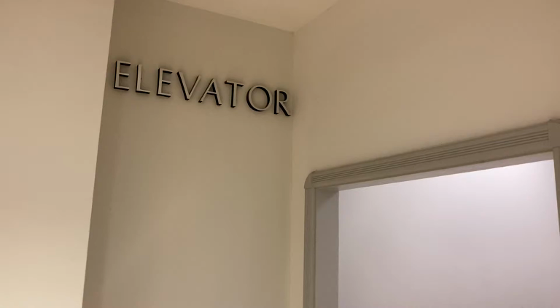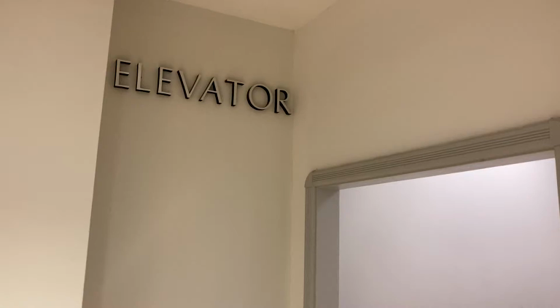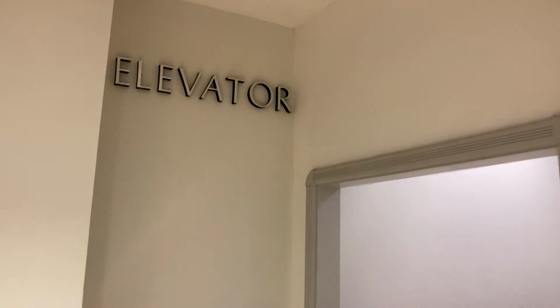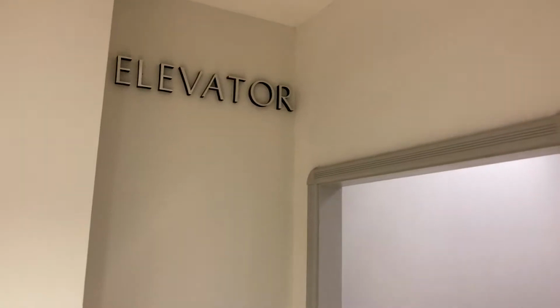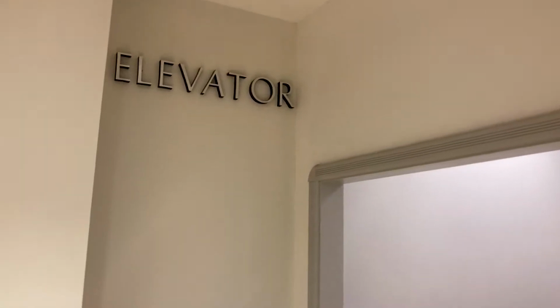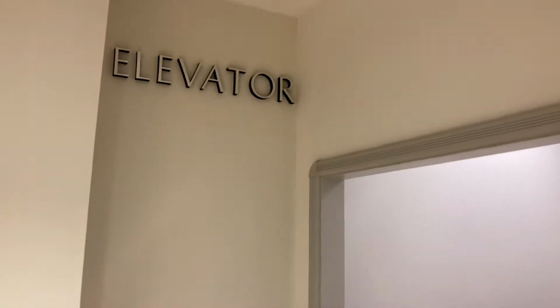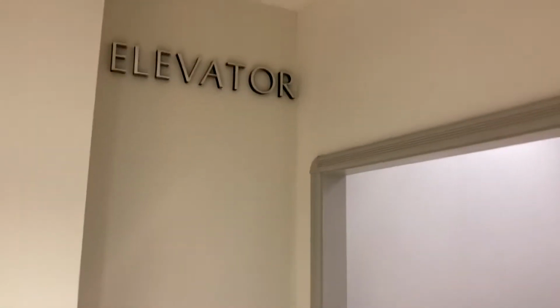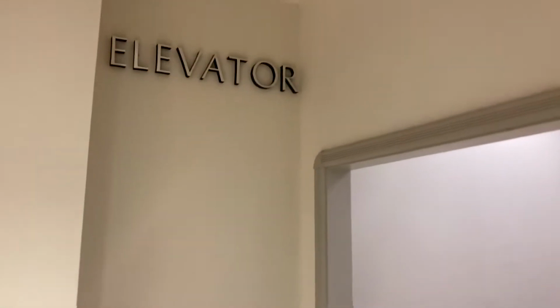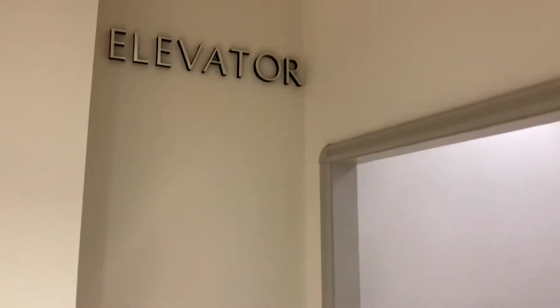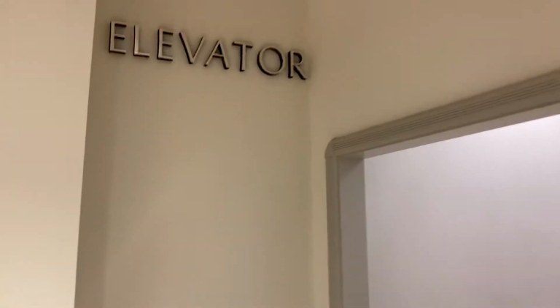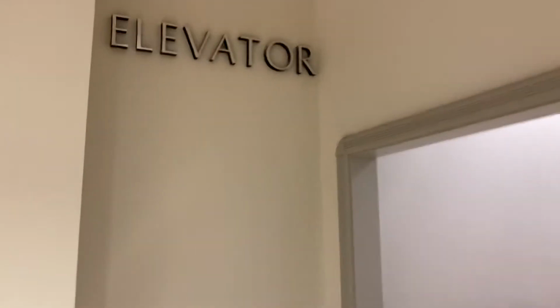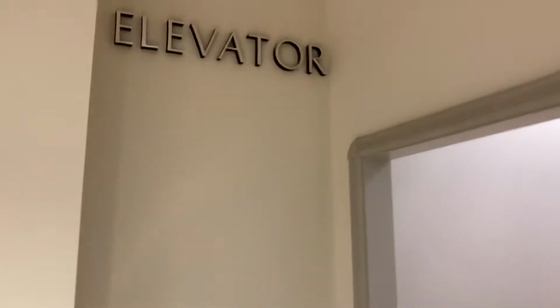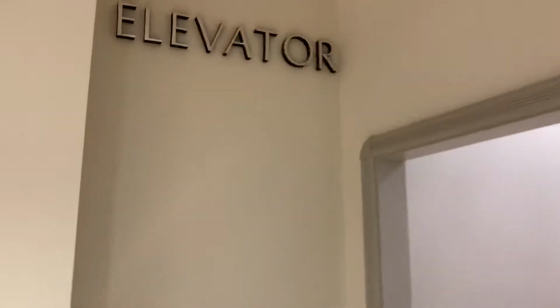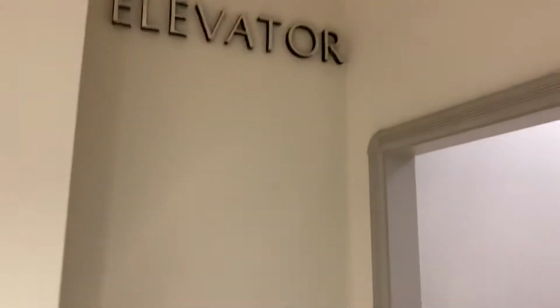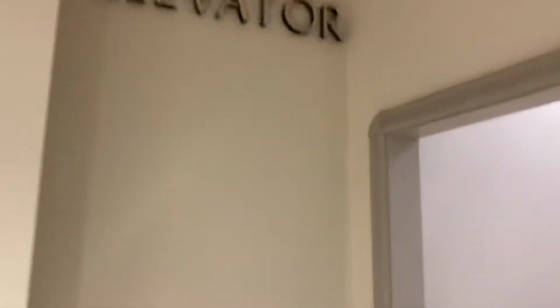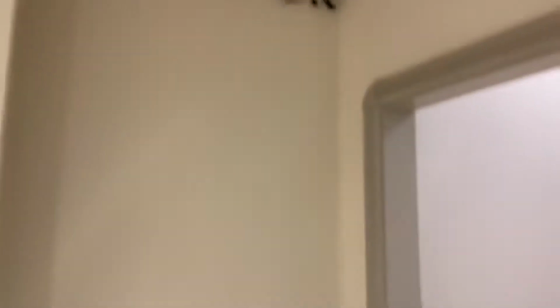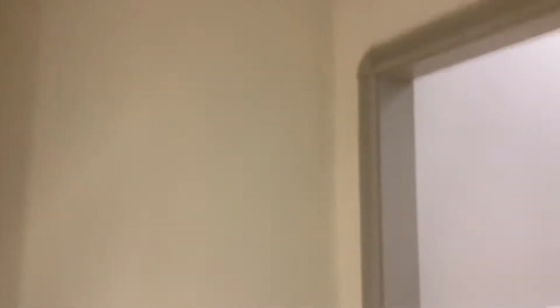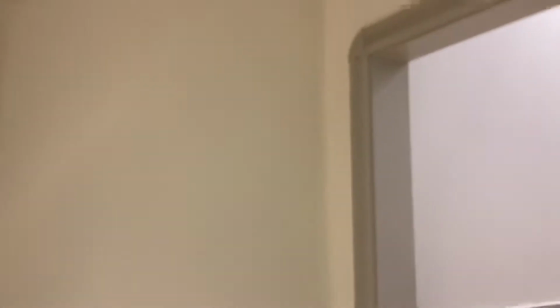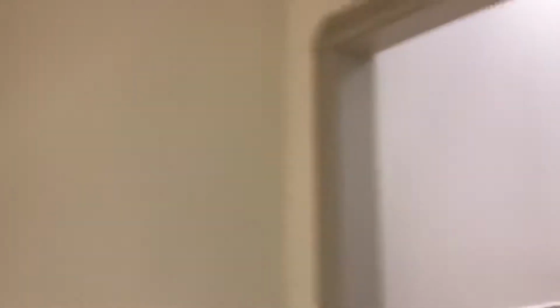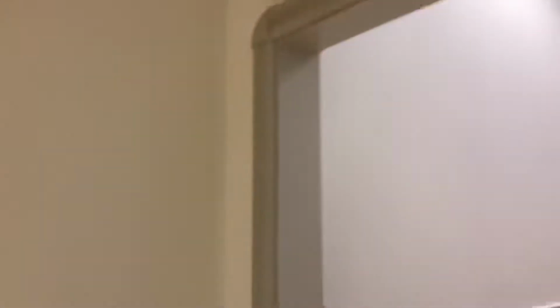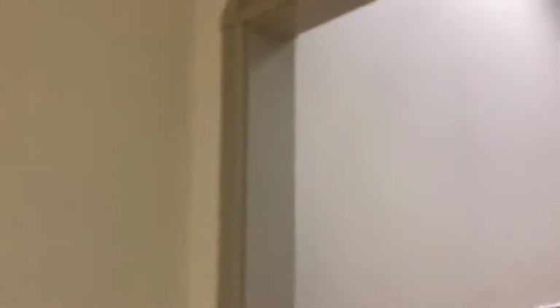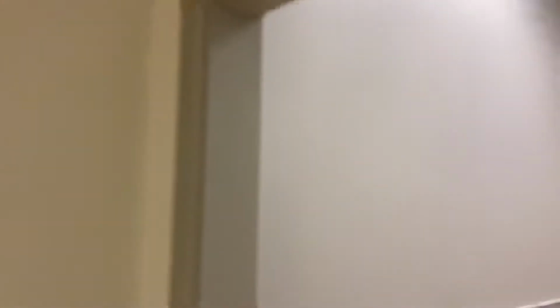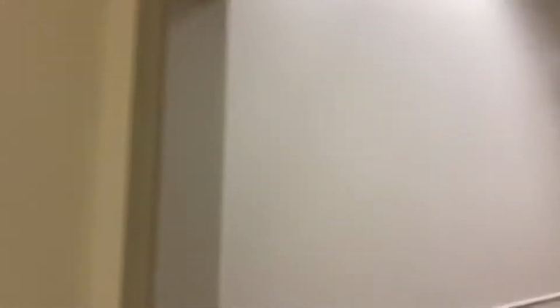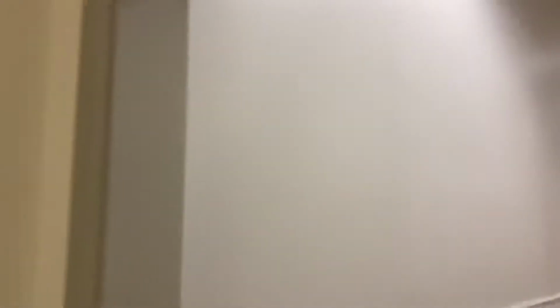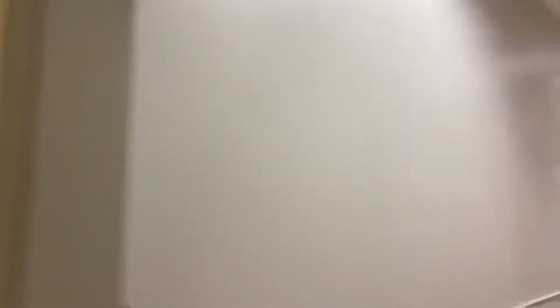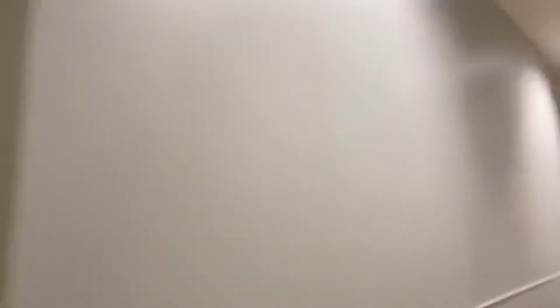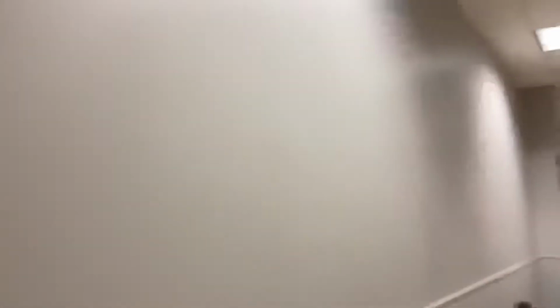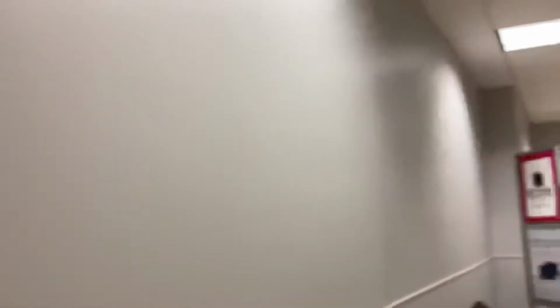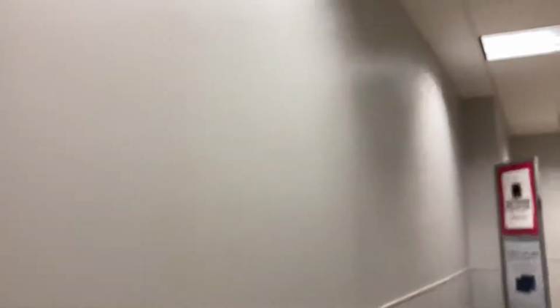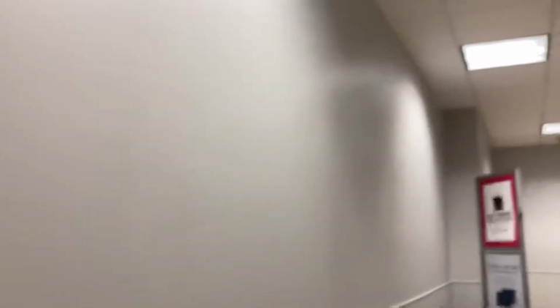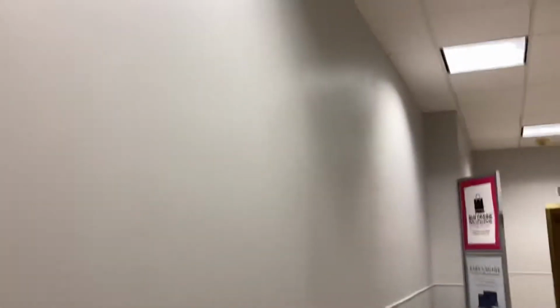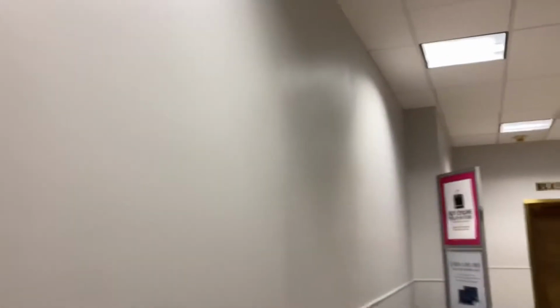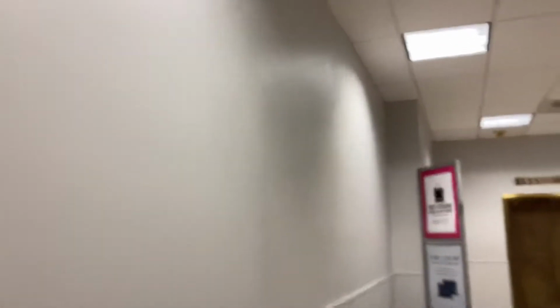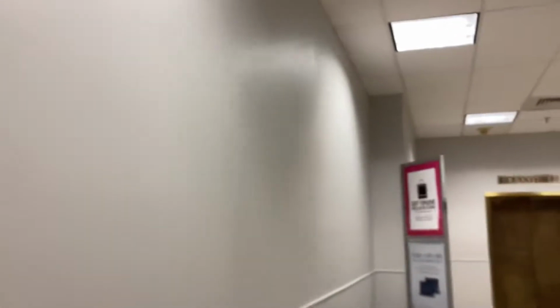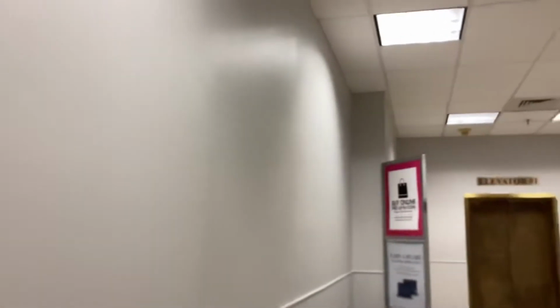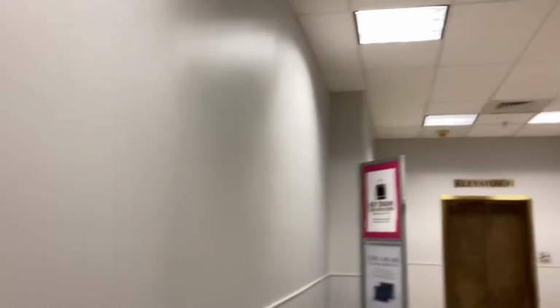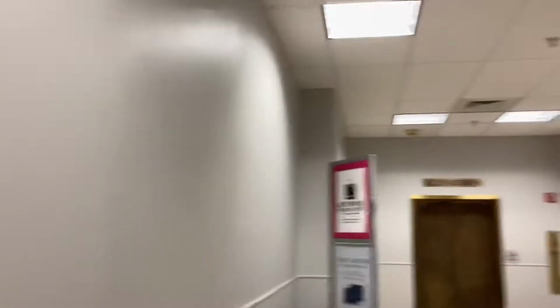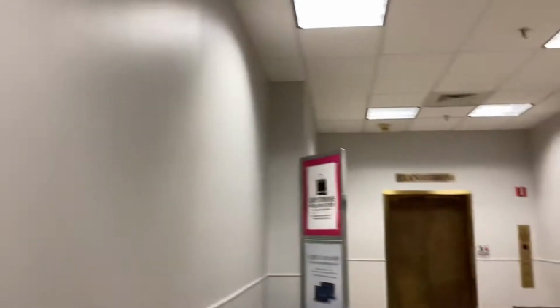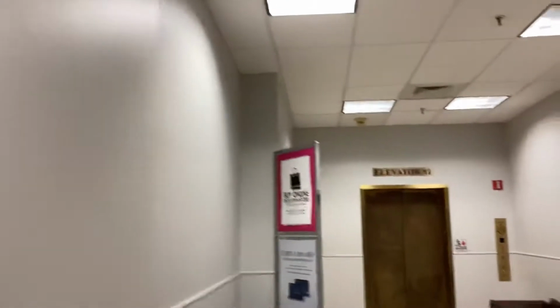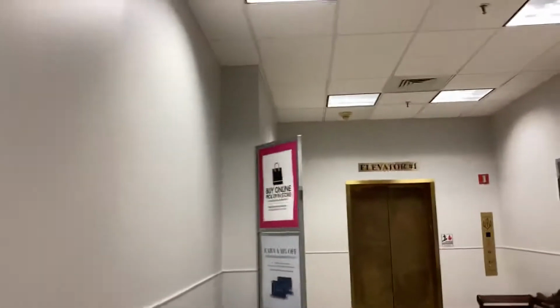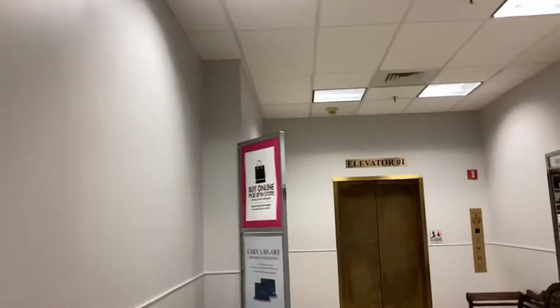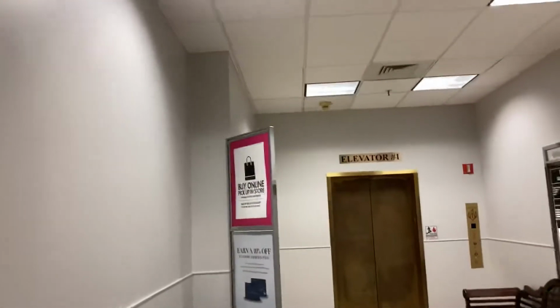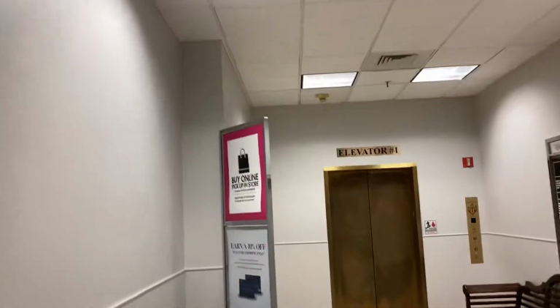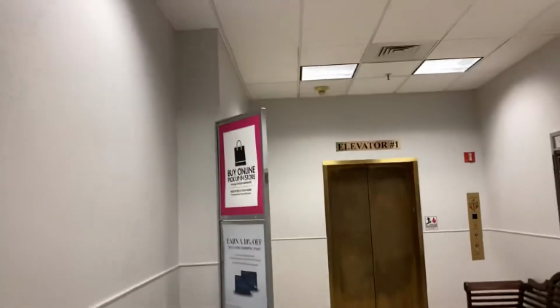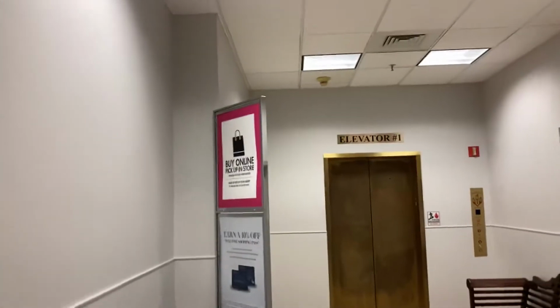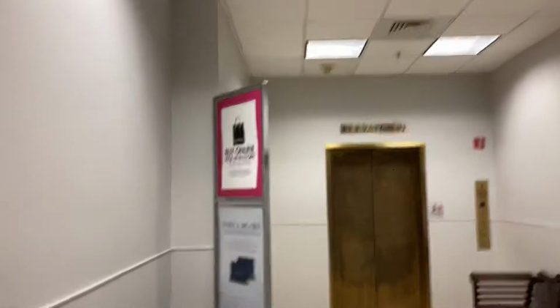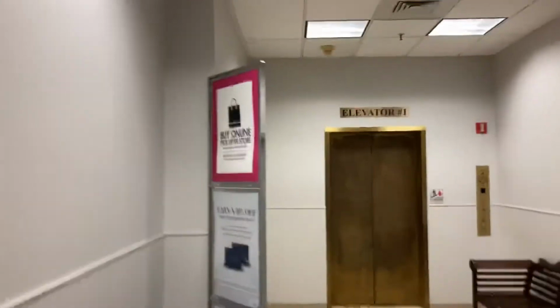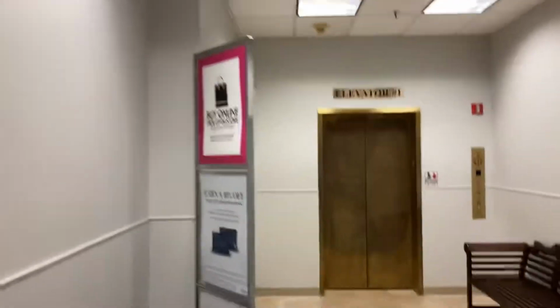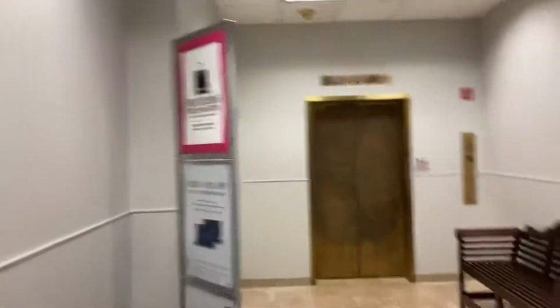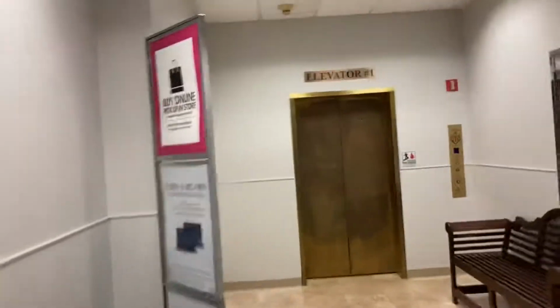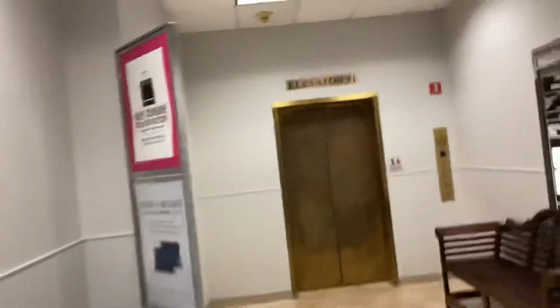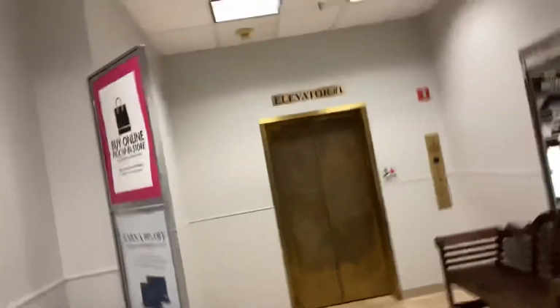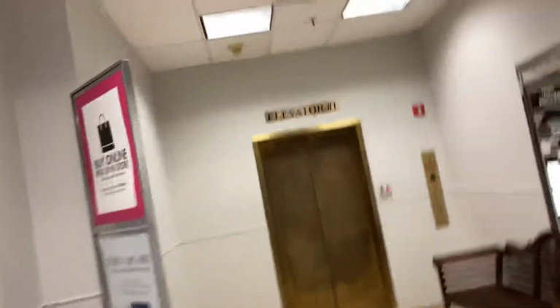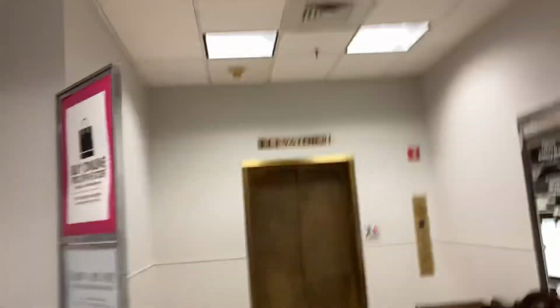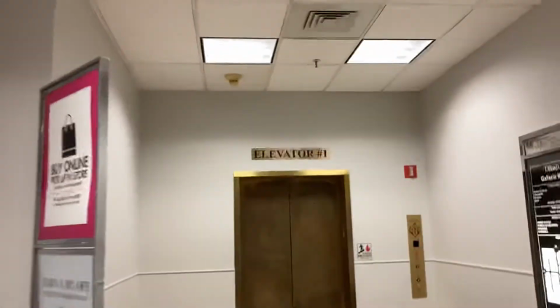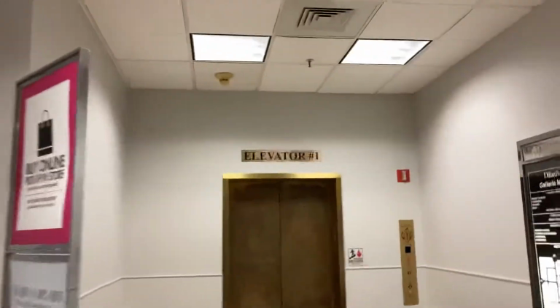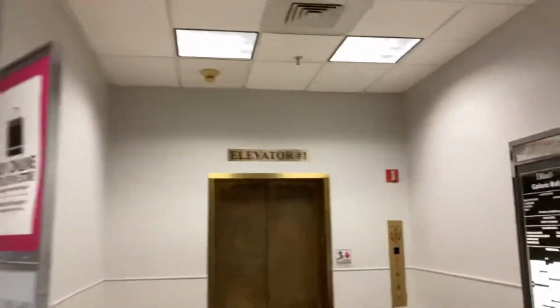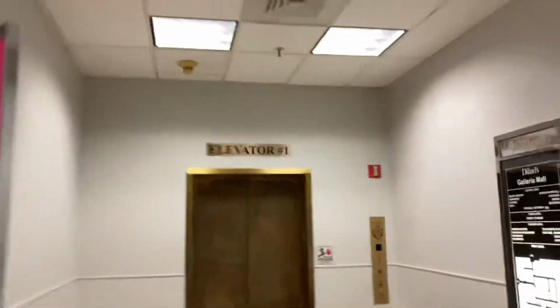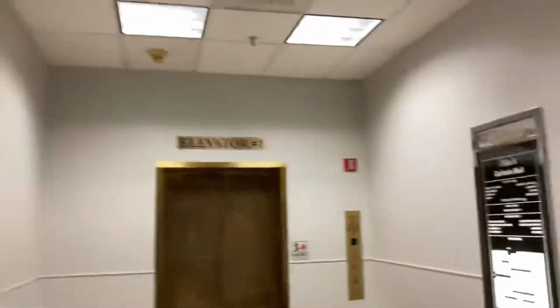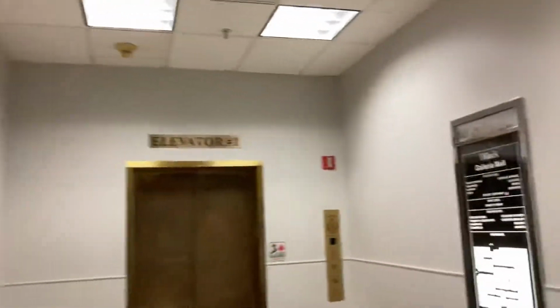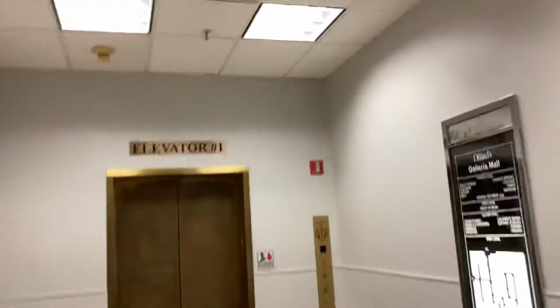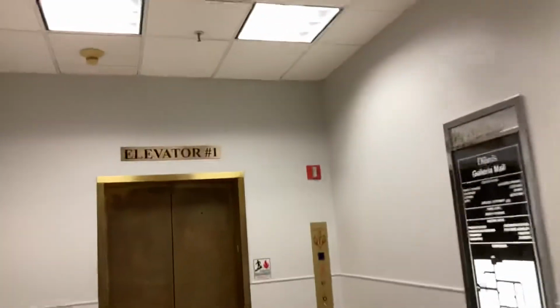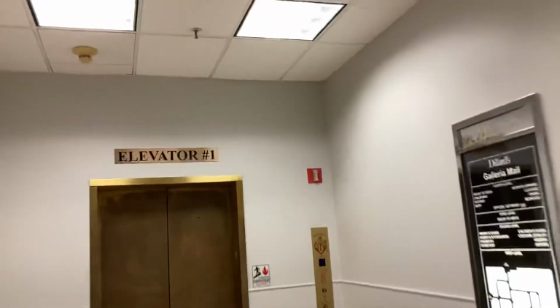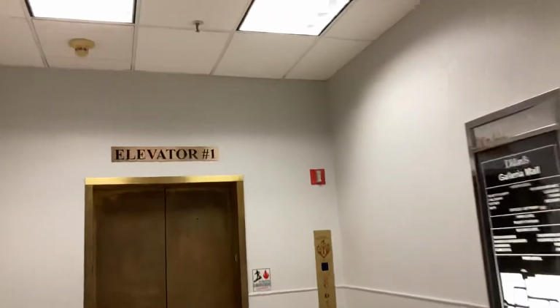This is the elevator at Dillard's at the Galleria at Fort Lauderdale in Fort Lauderdale, Florida.